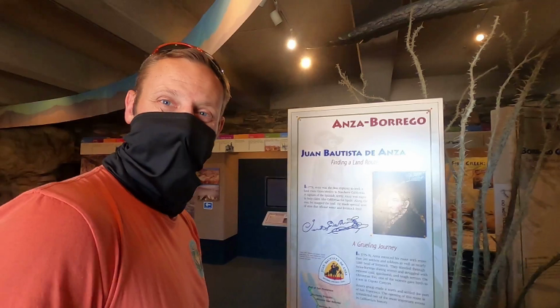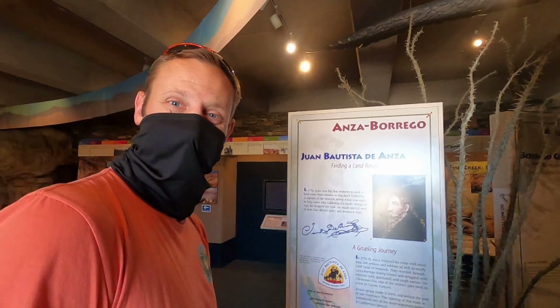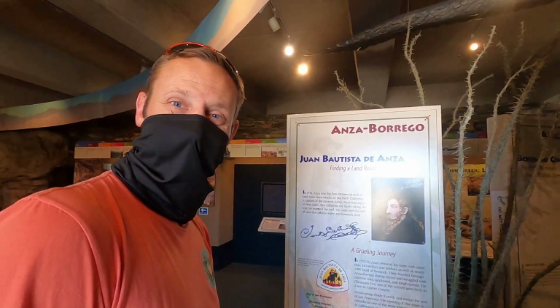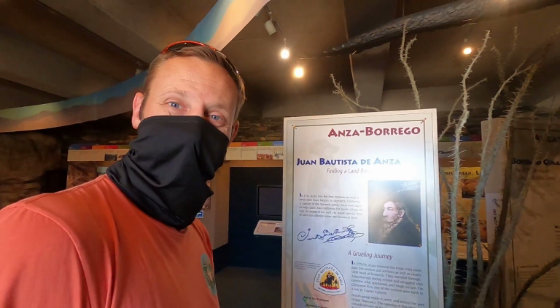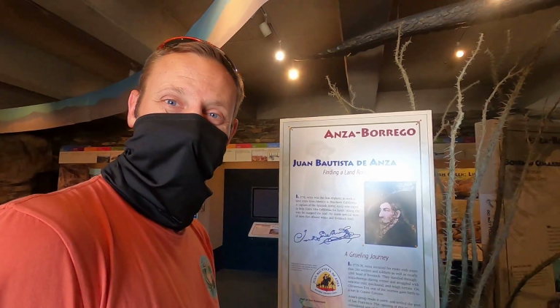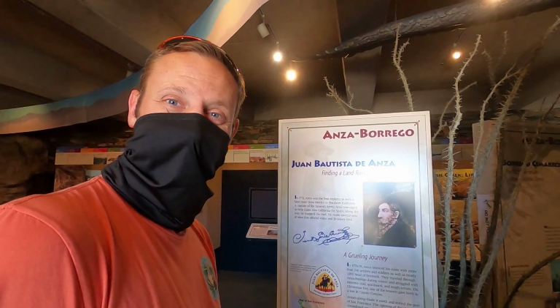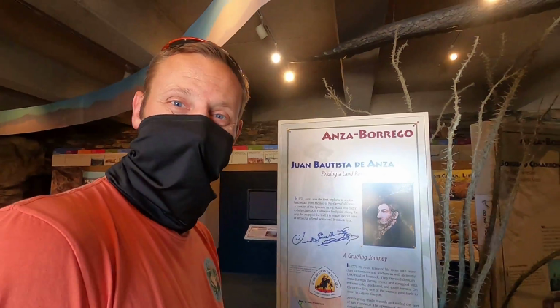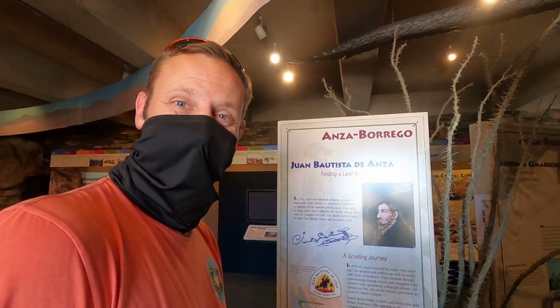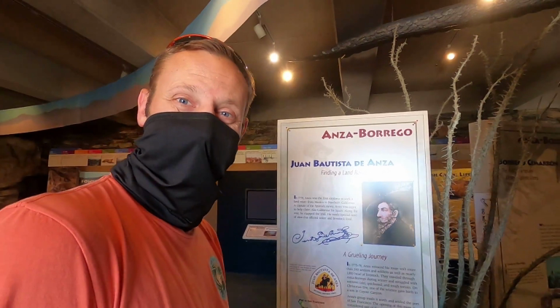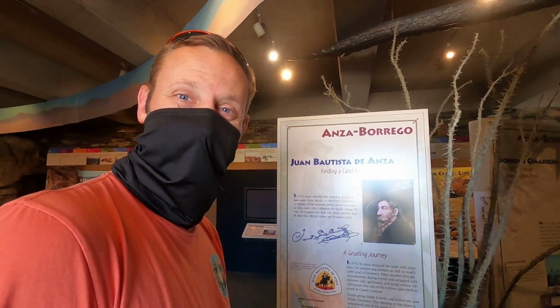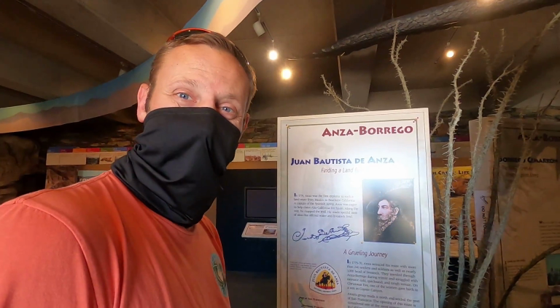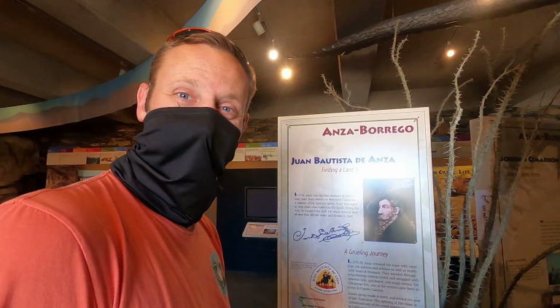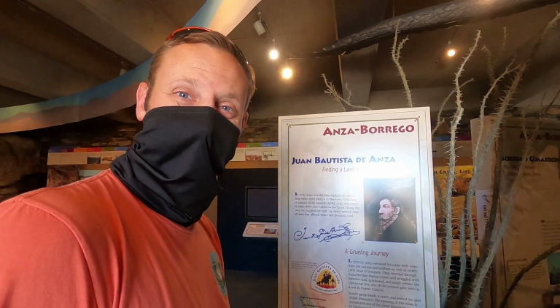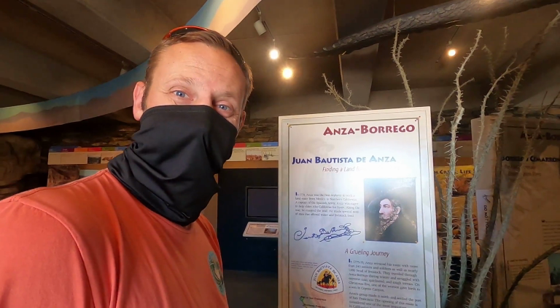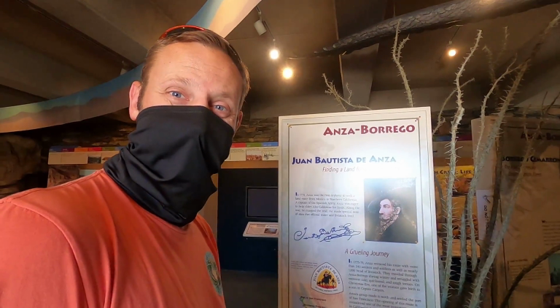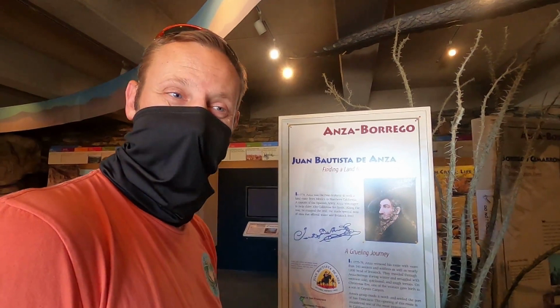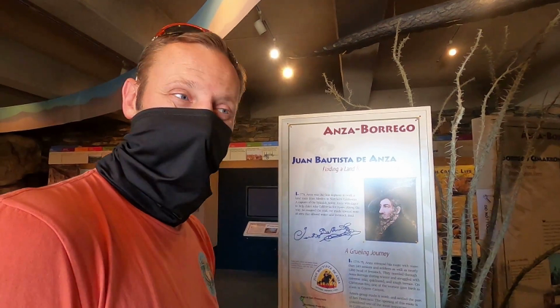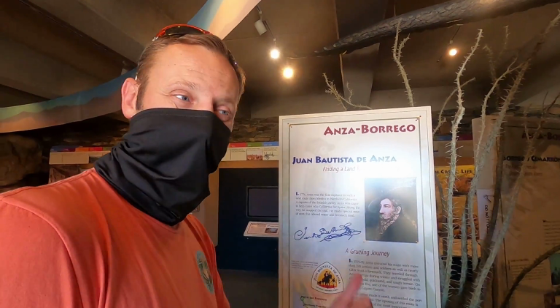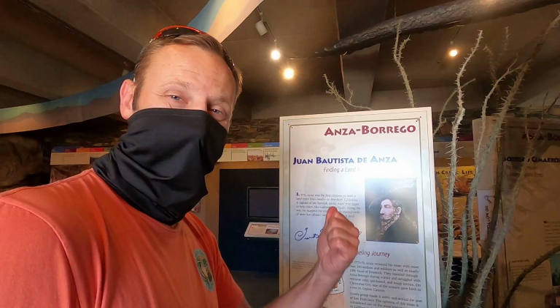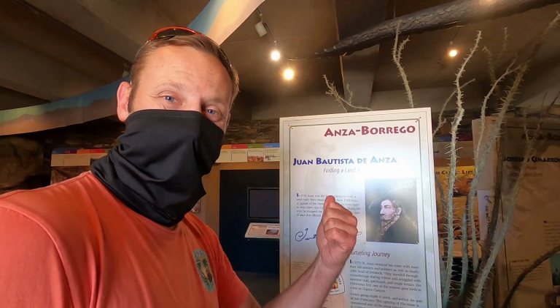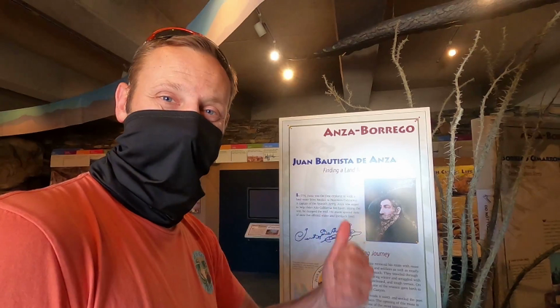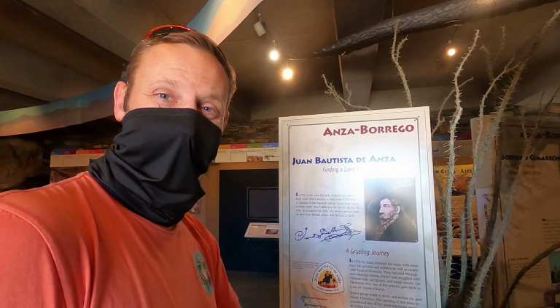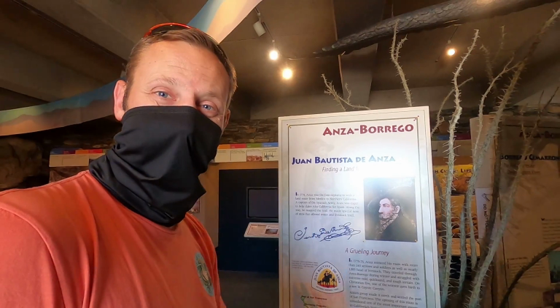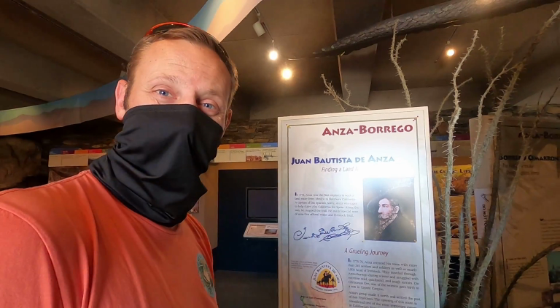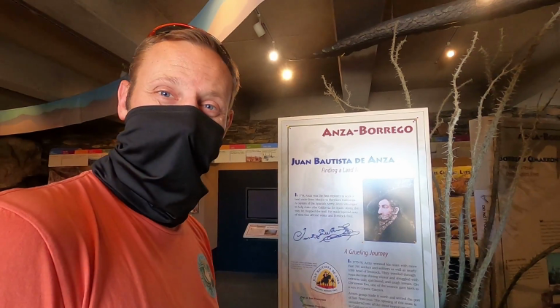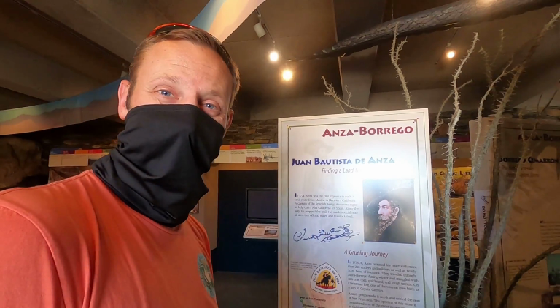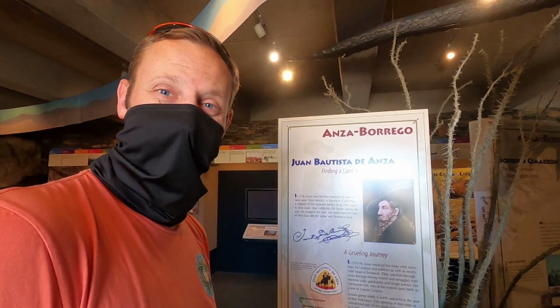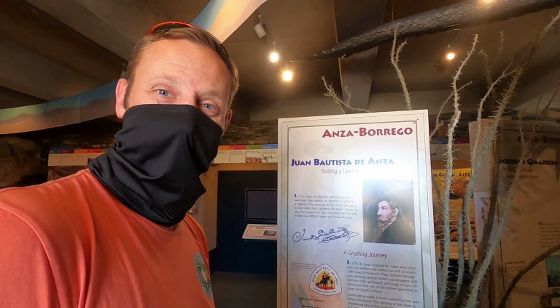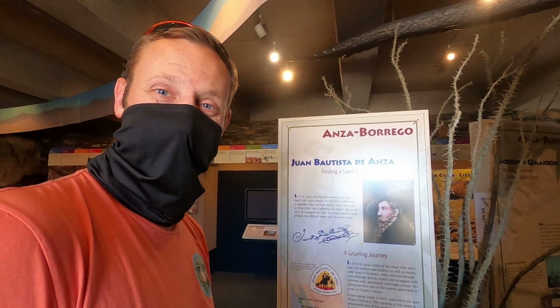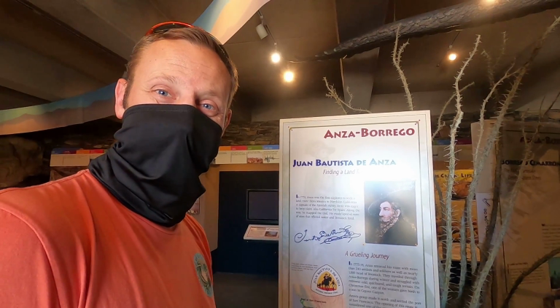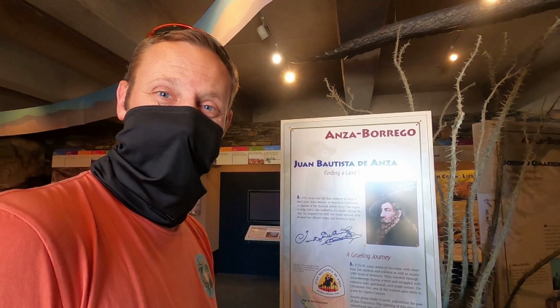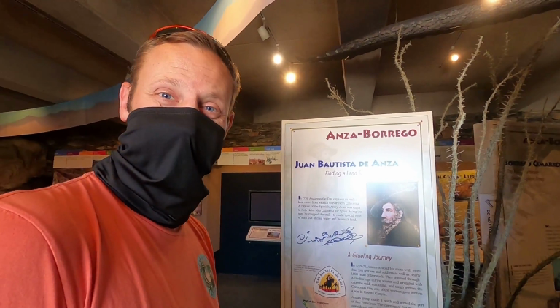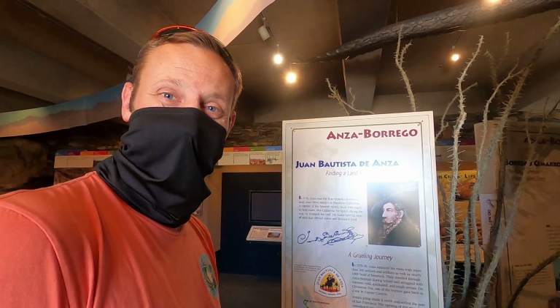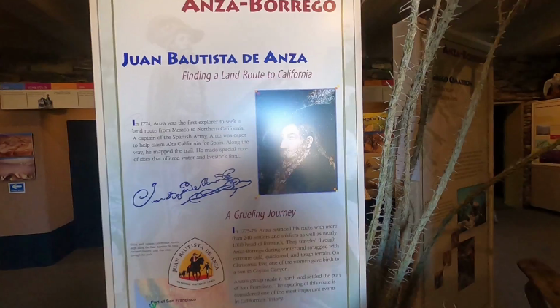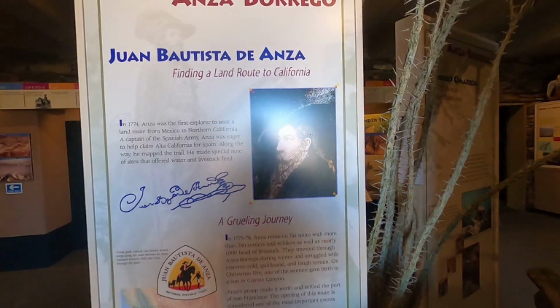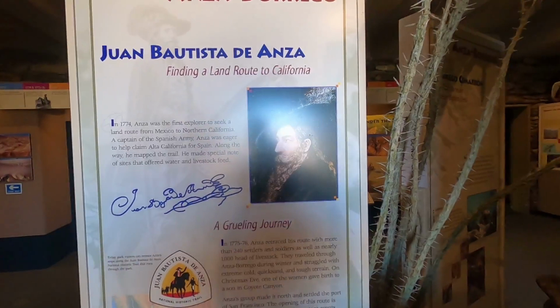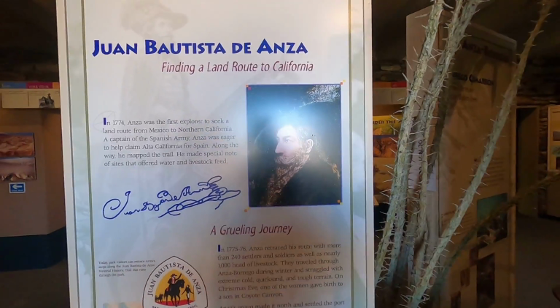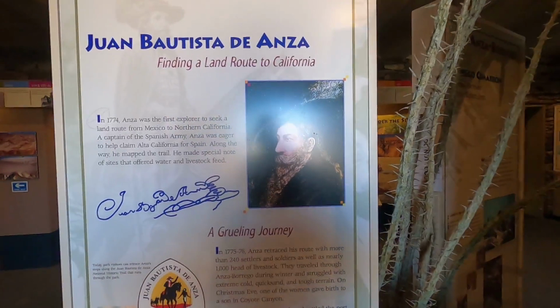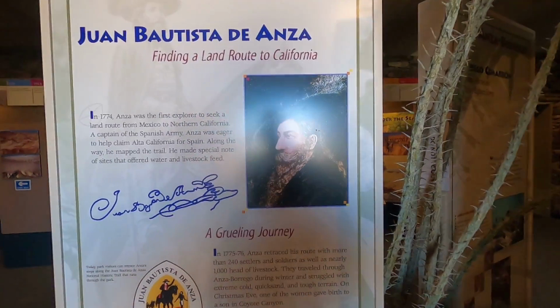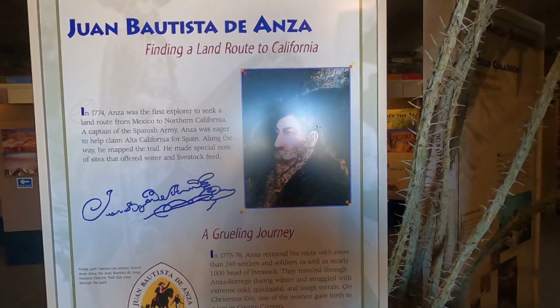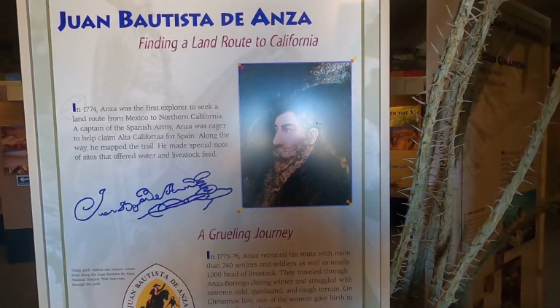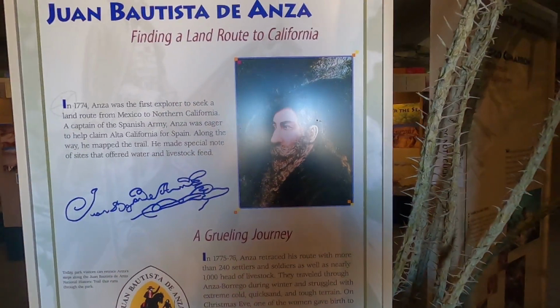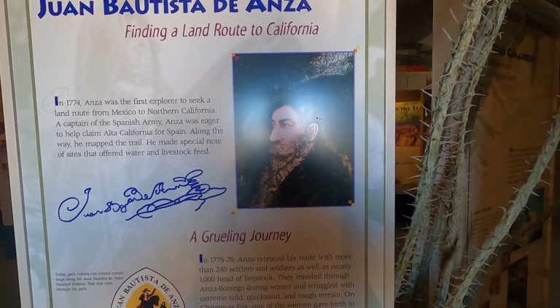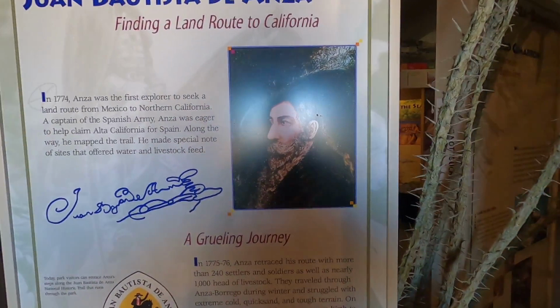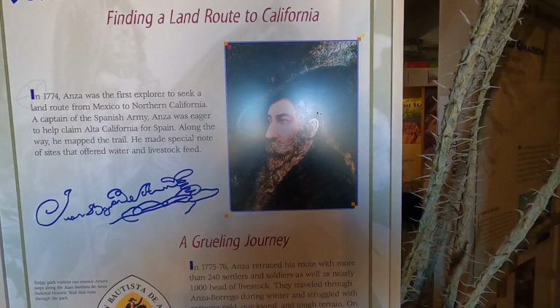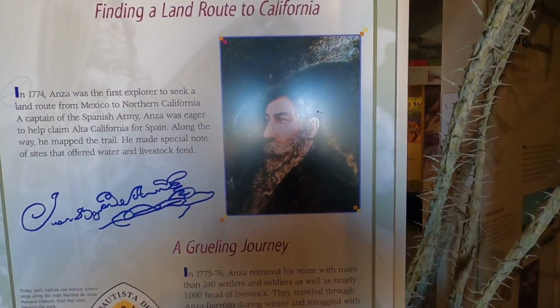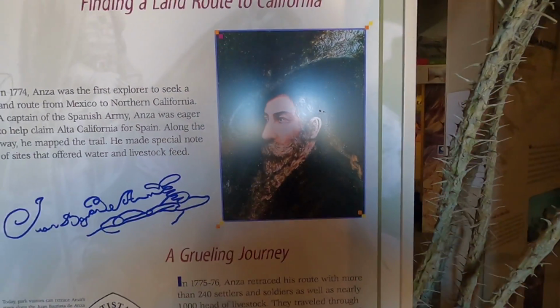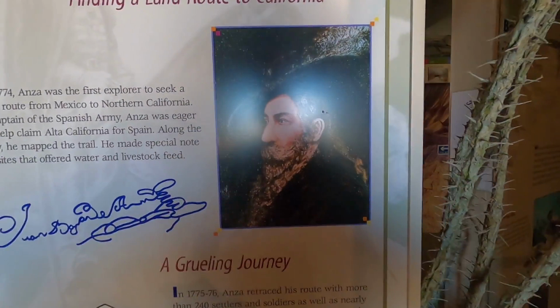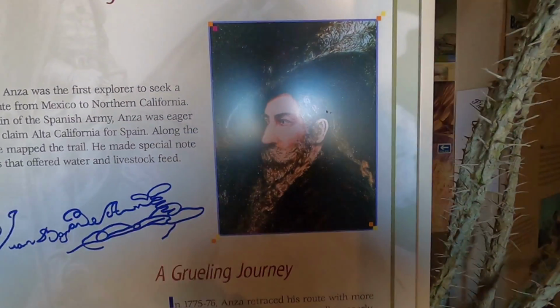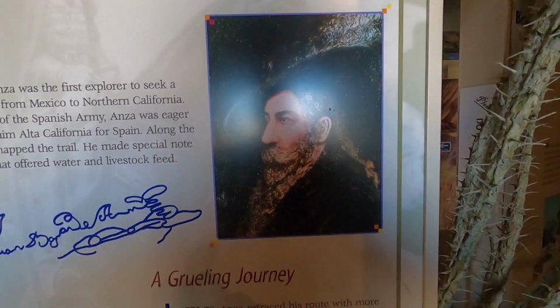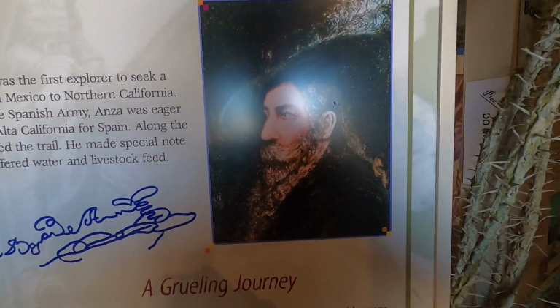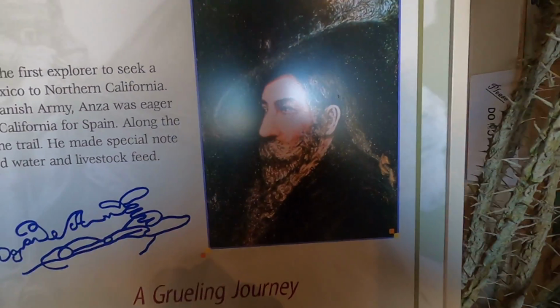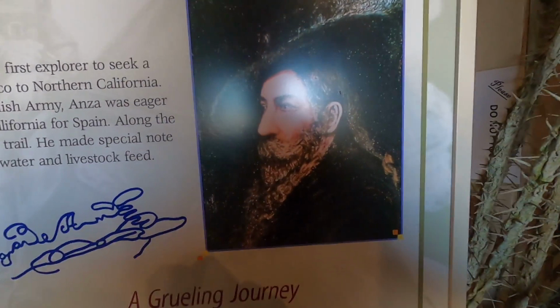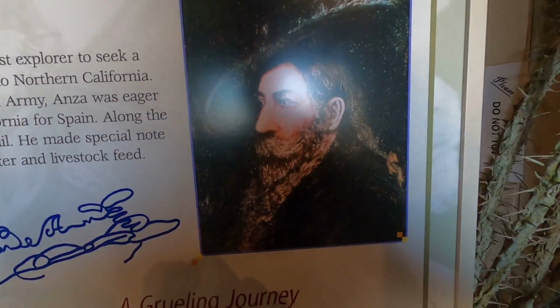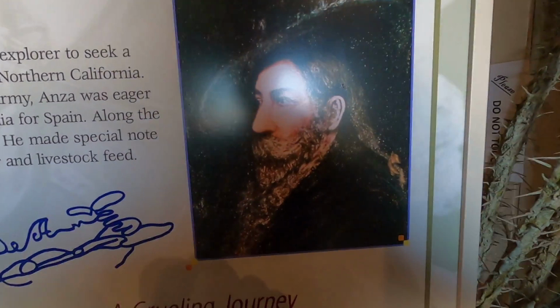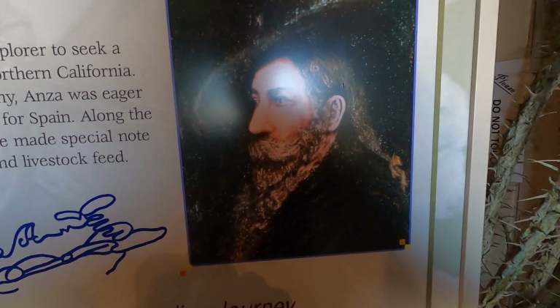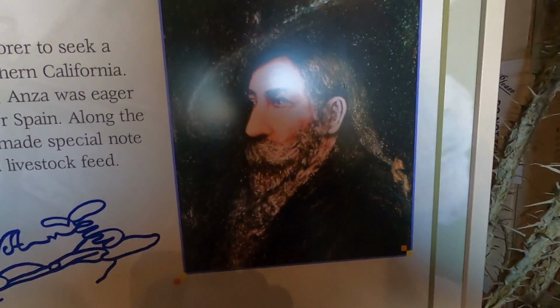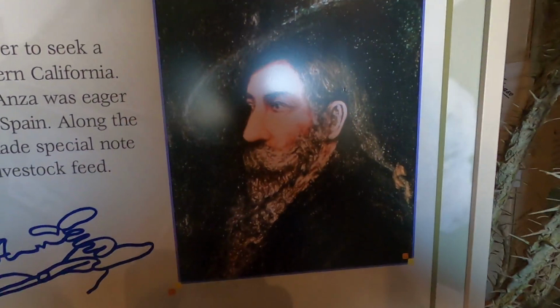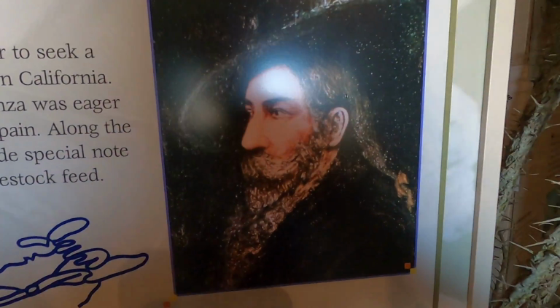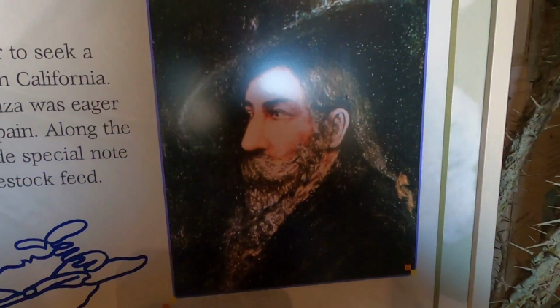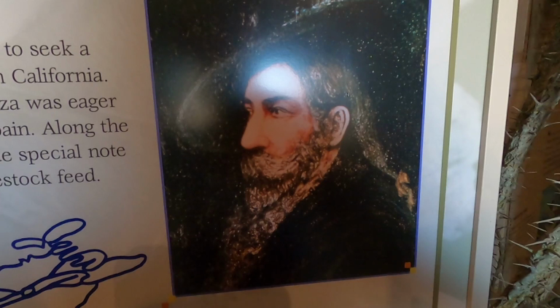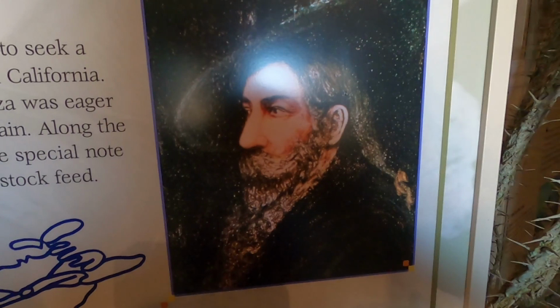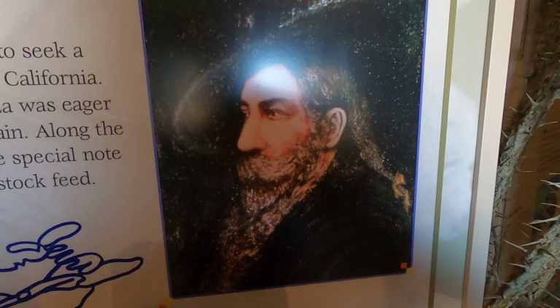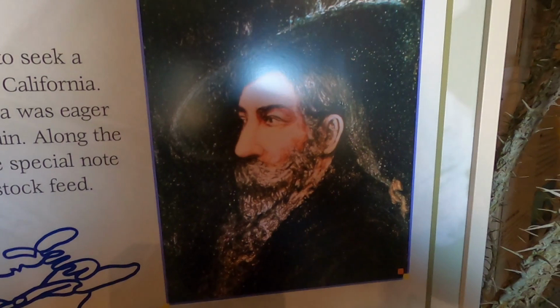Apparently Anza Borrego is named after Juan Bautista de Anza. It's not a word in Spanish — it's just a name.